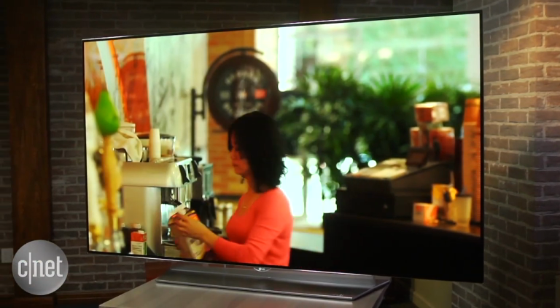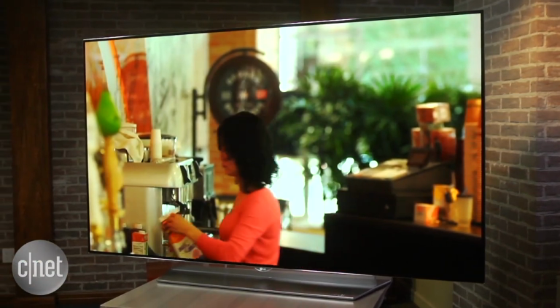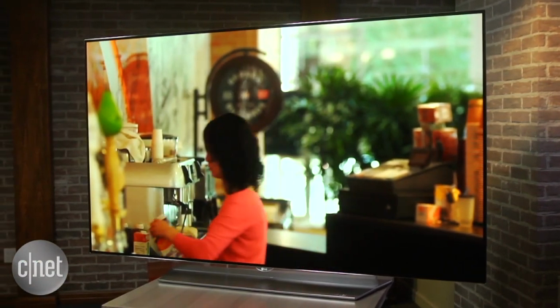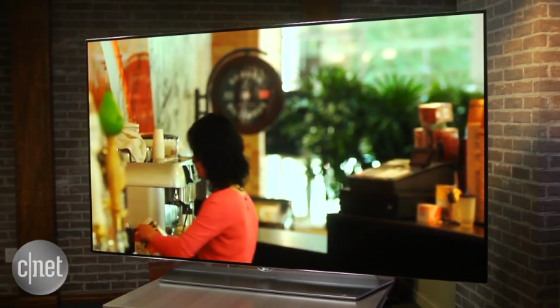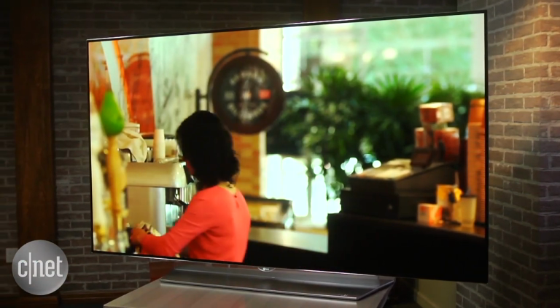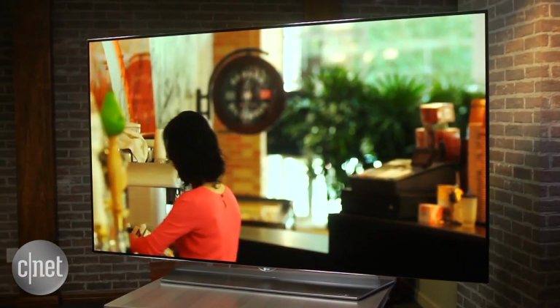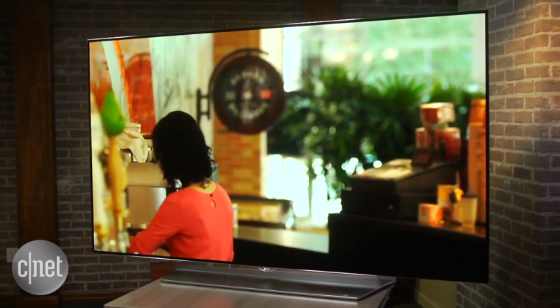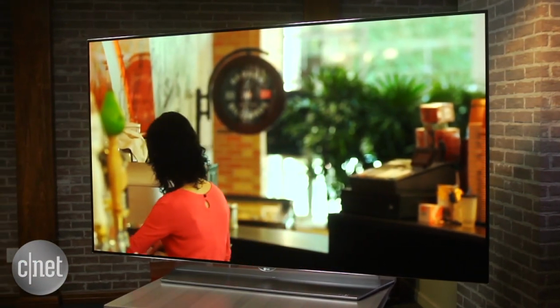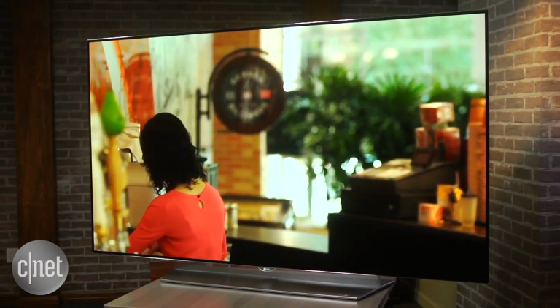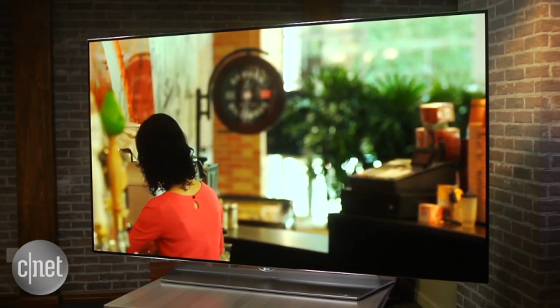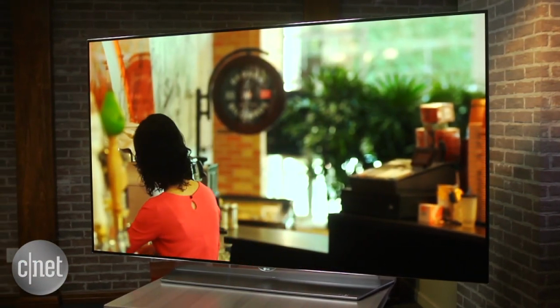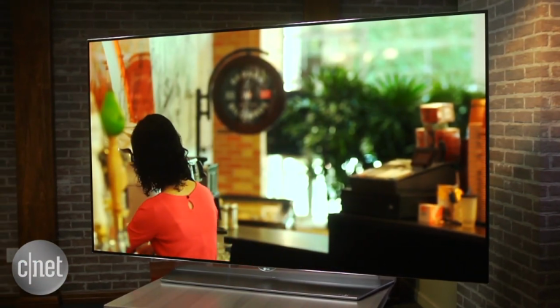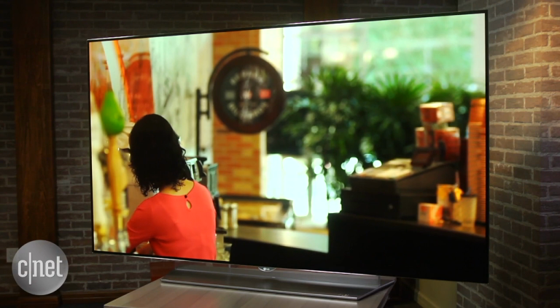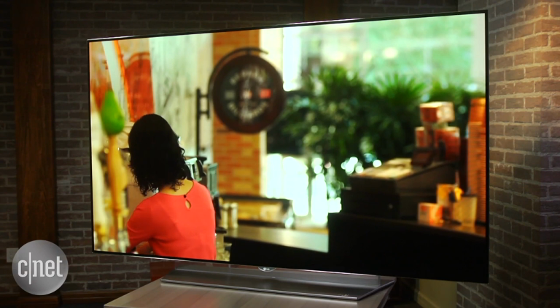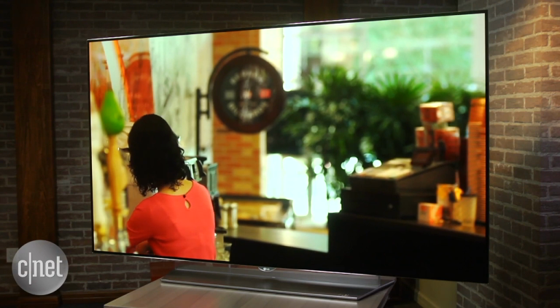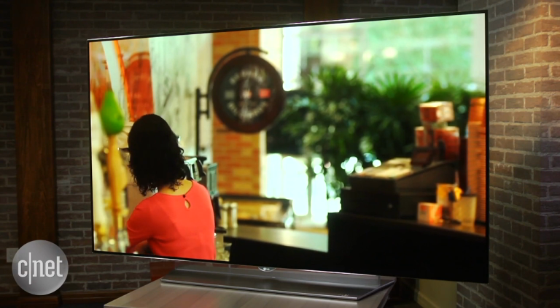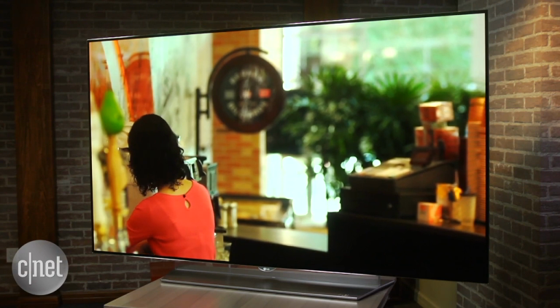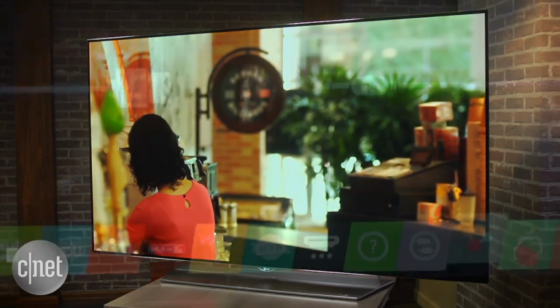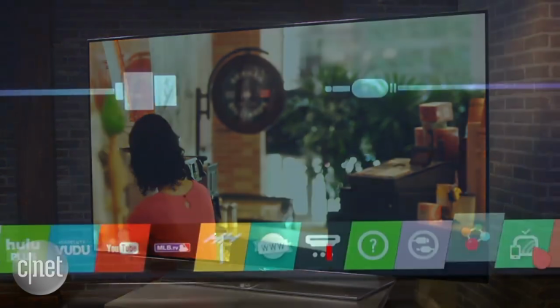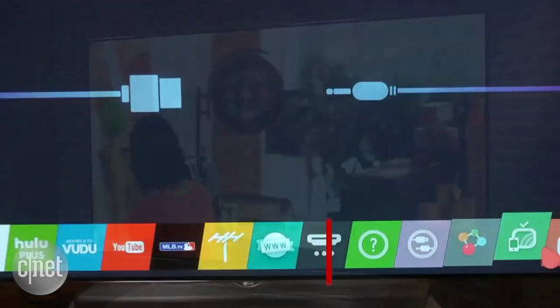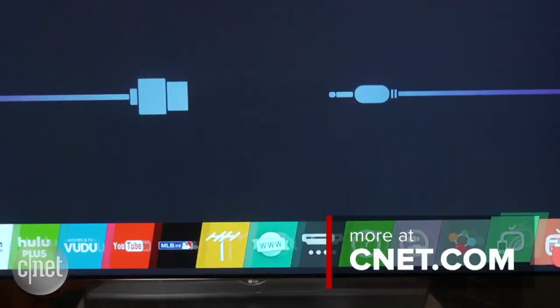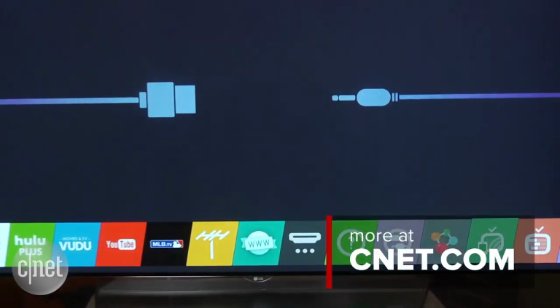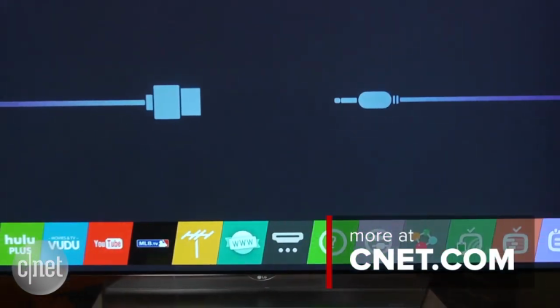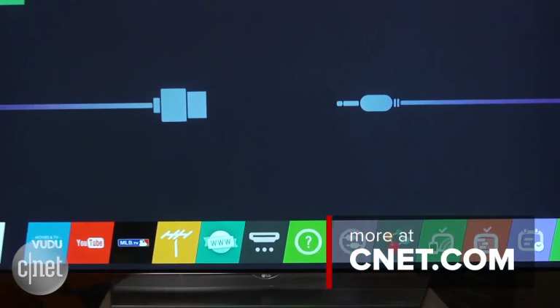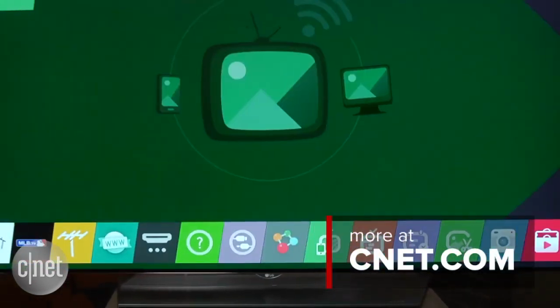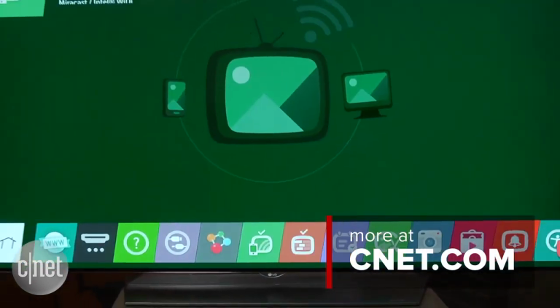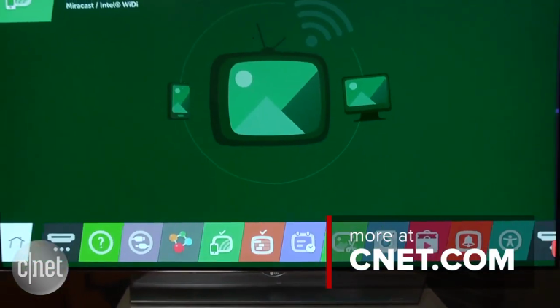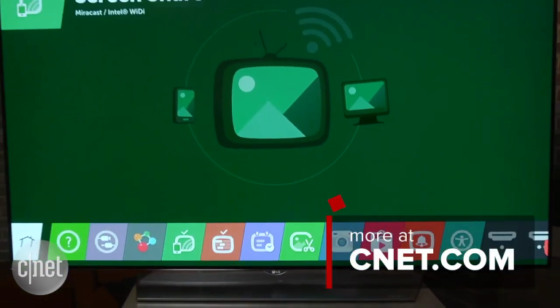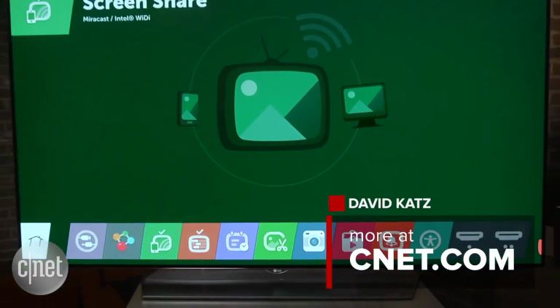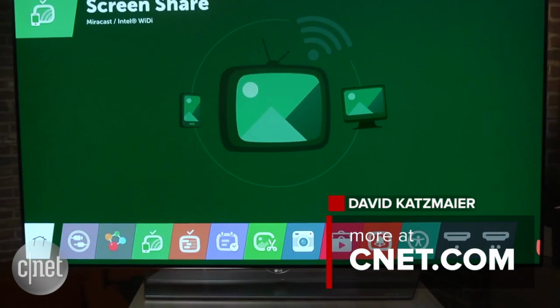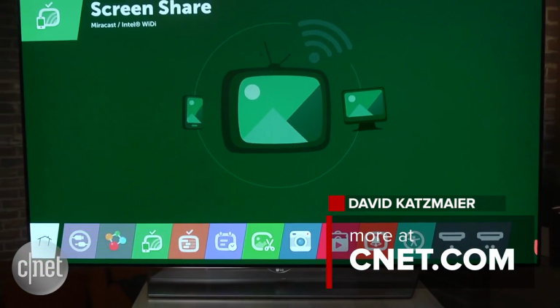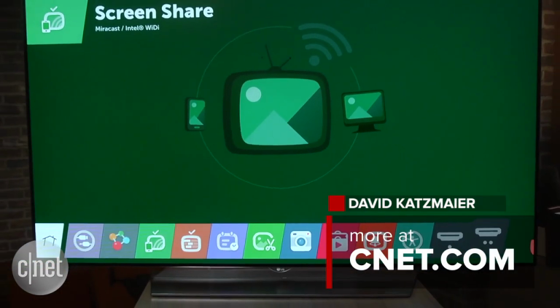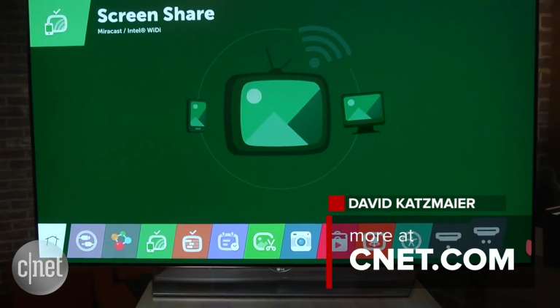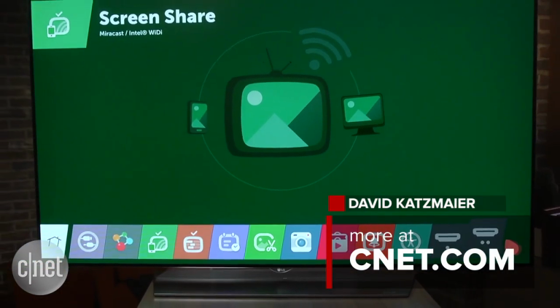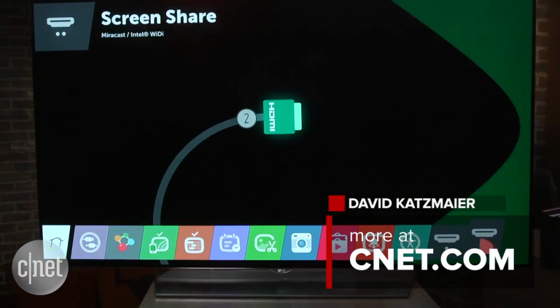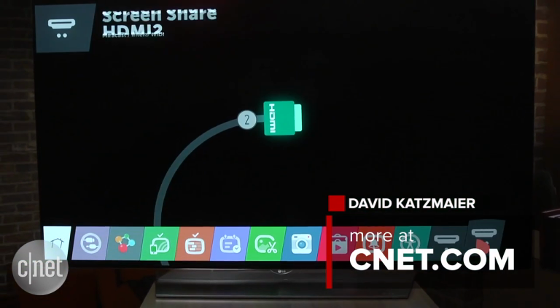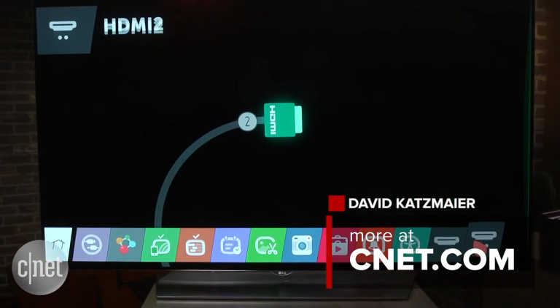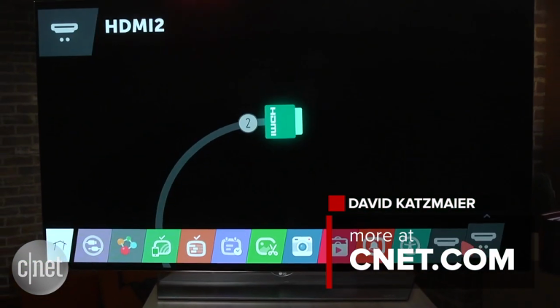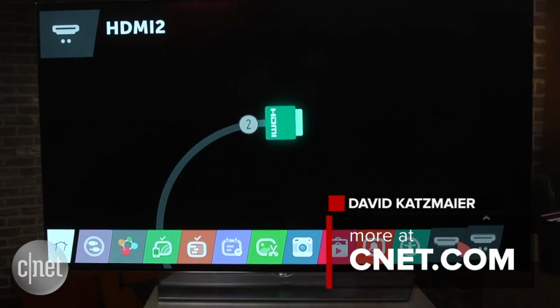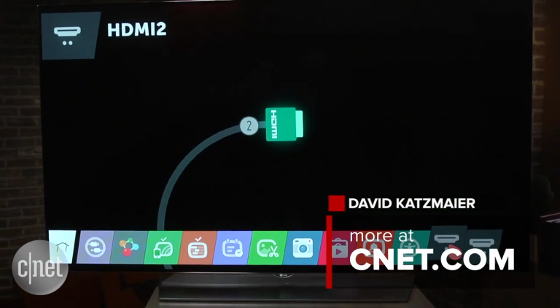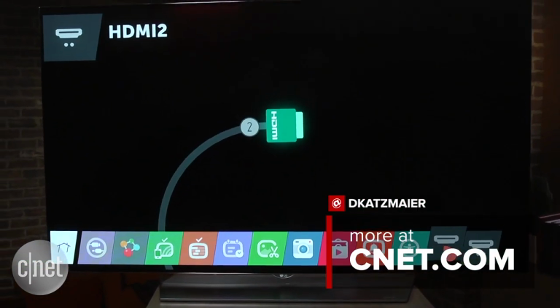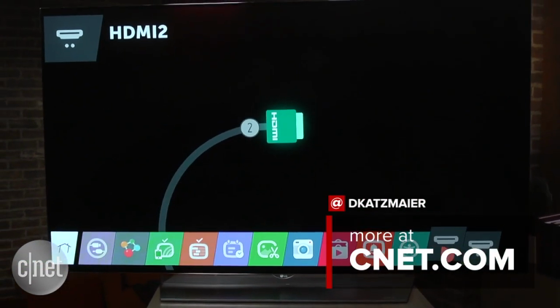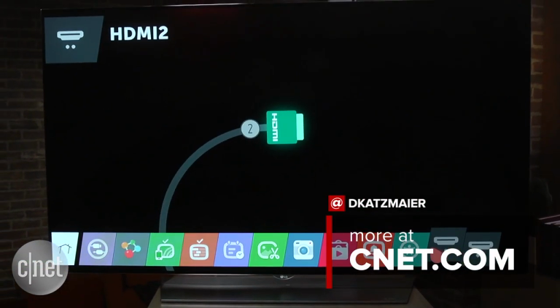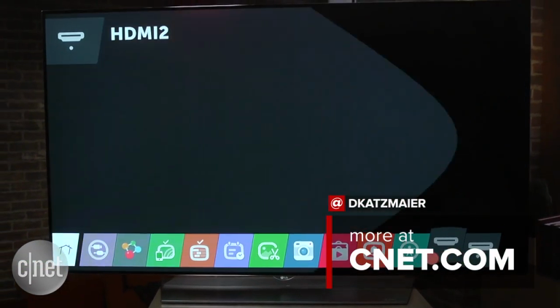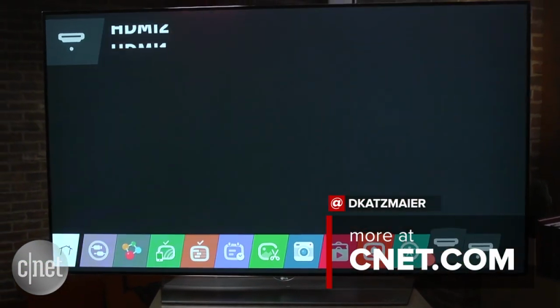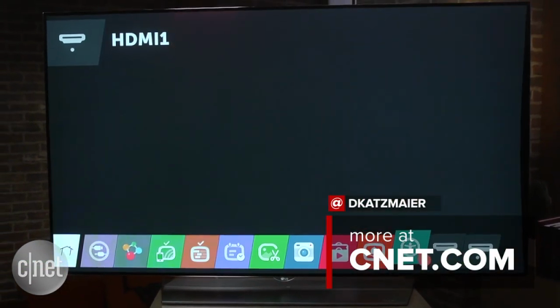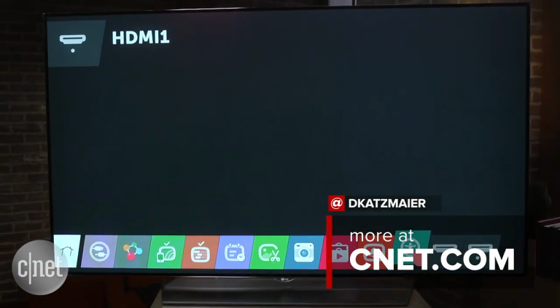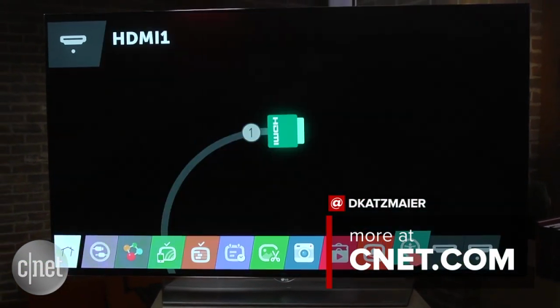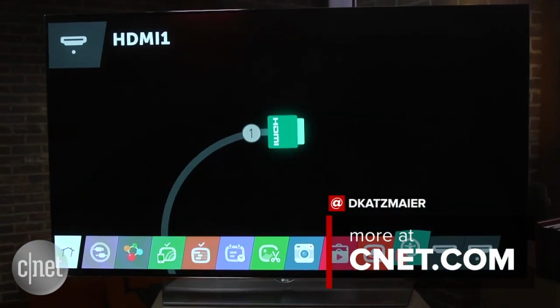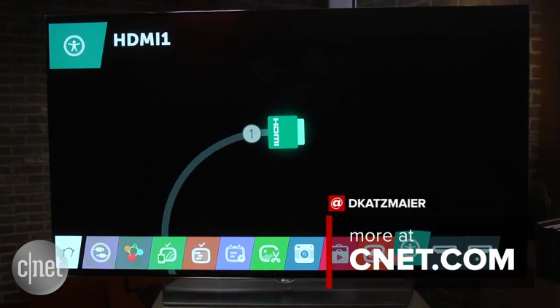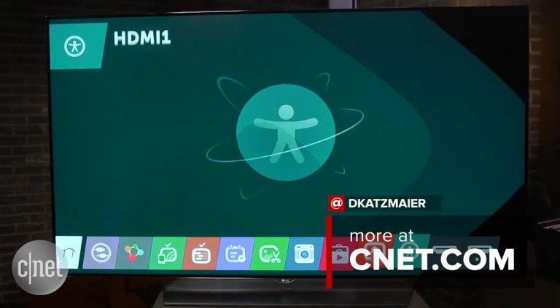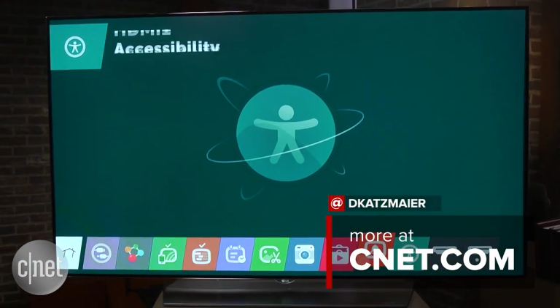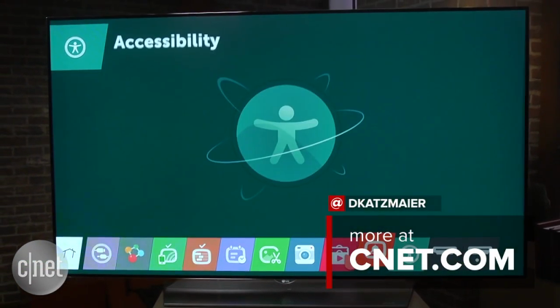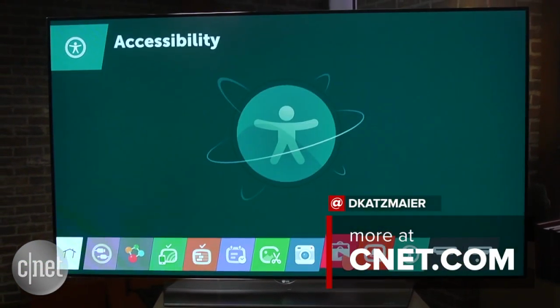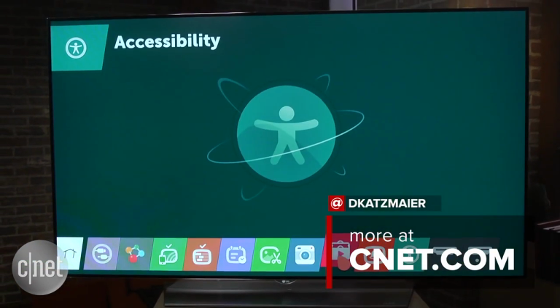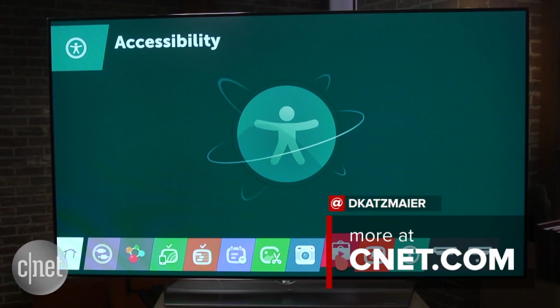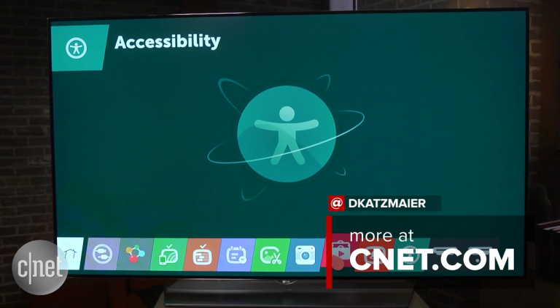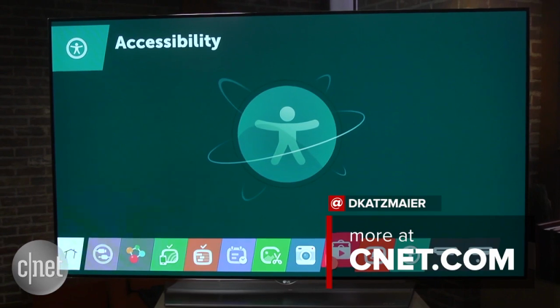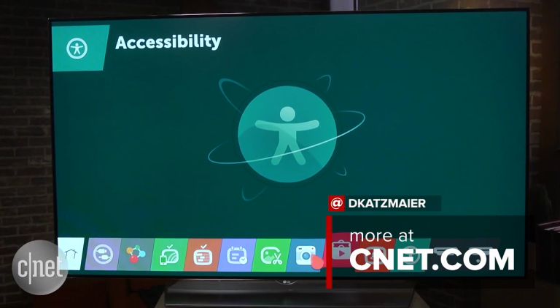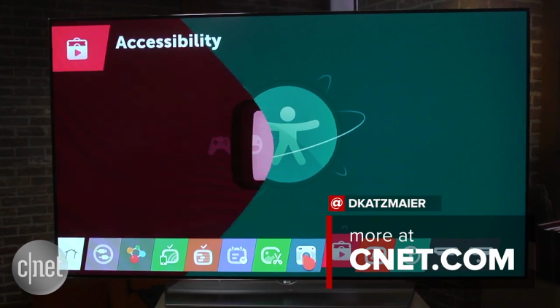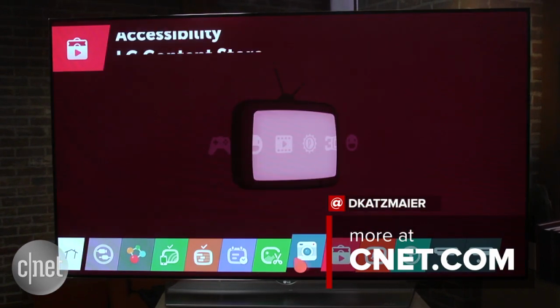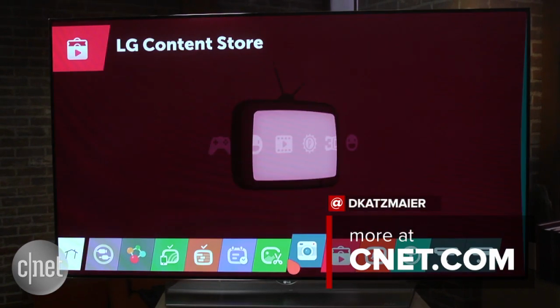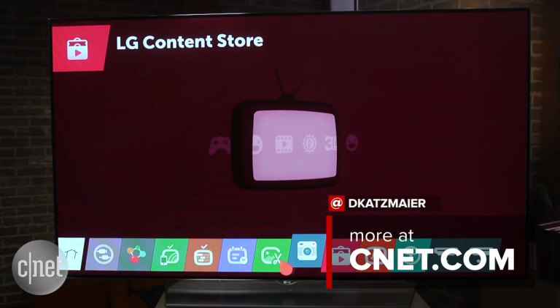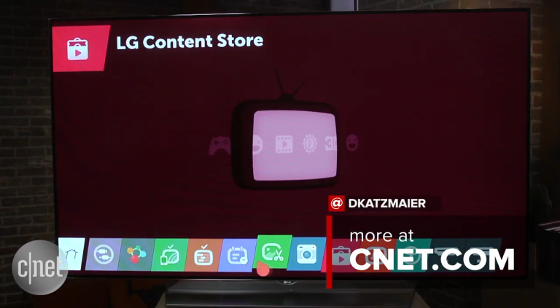All of that makes LG's EF9500 OLED the best television you can buy today, if you could spare the cash. I'm David Katzmeyer for CNET.